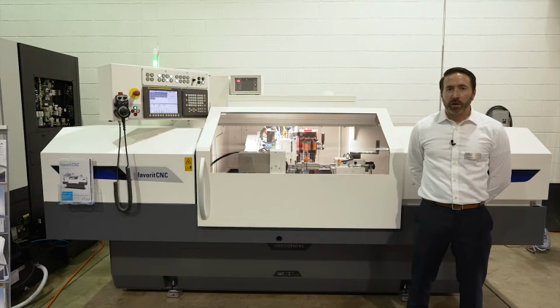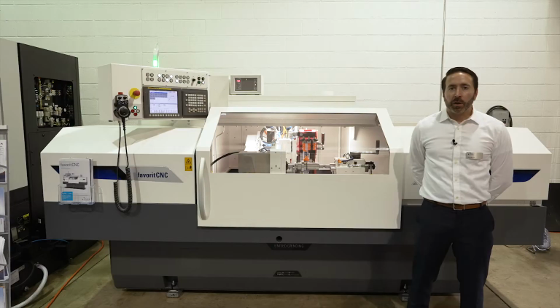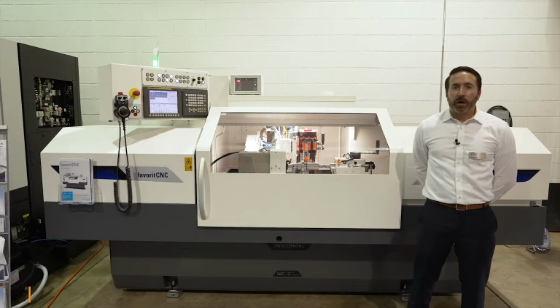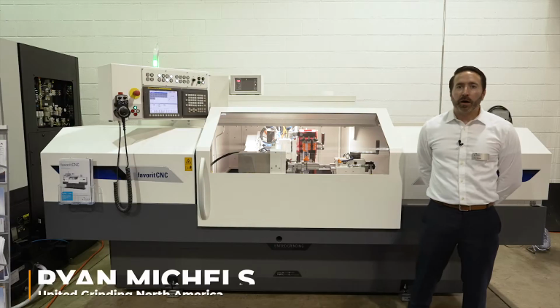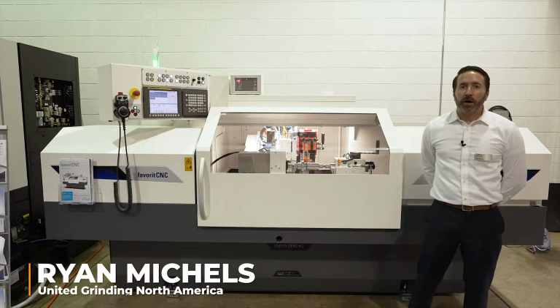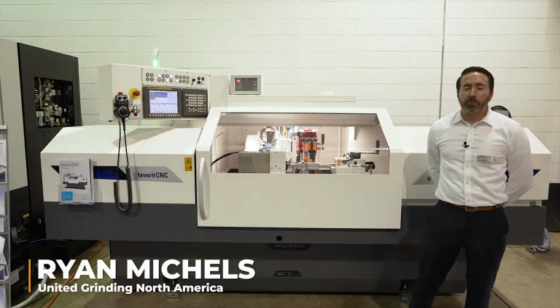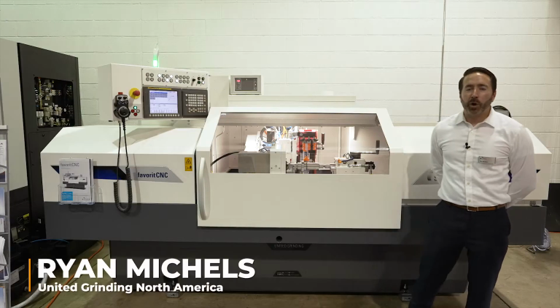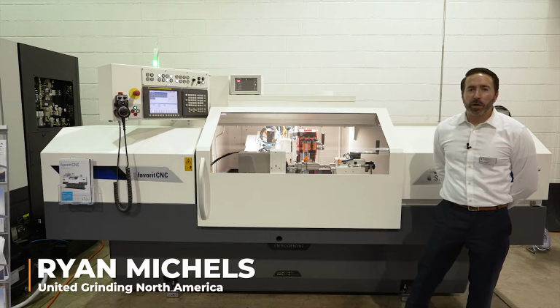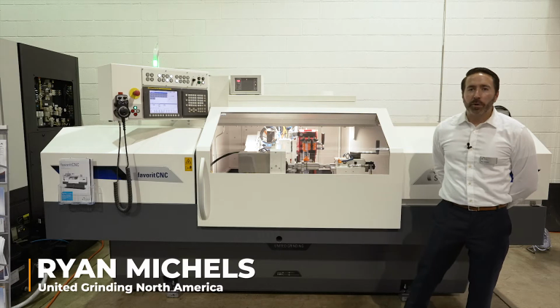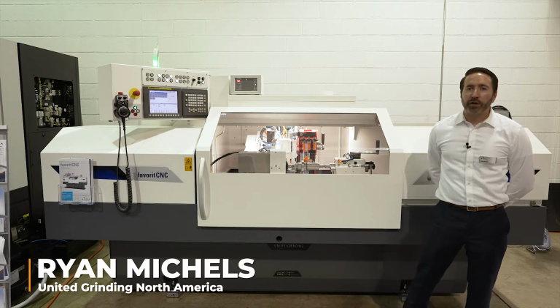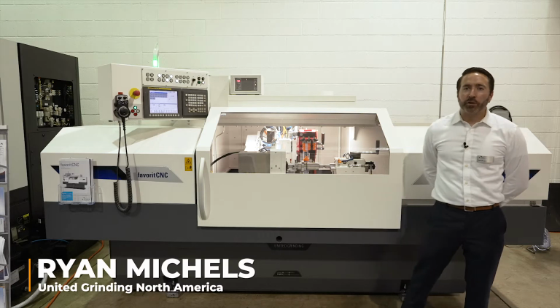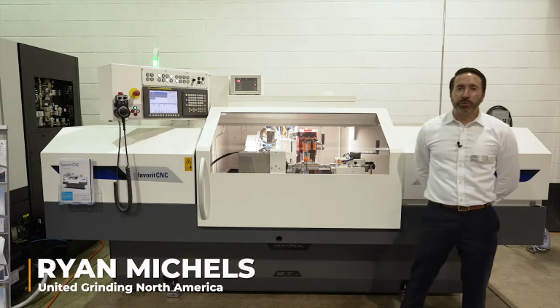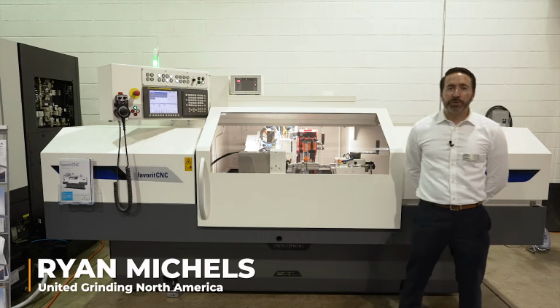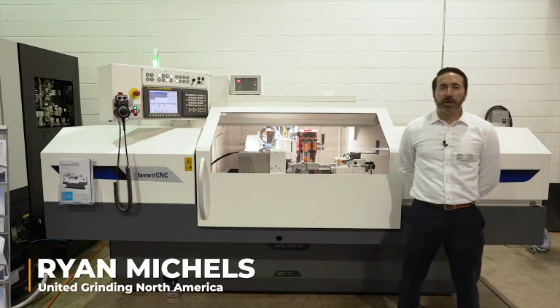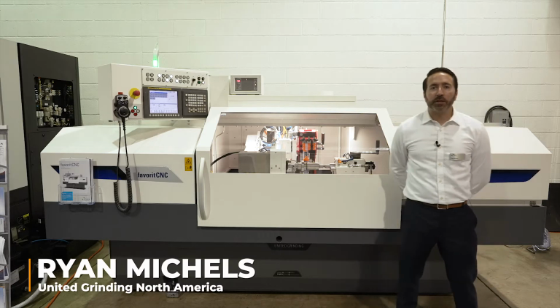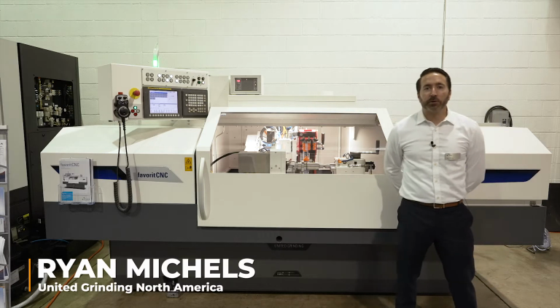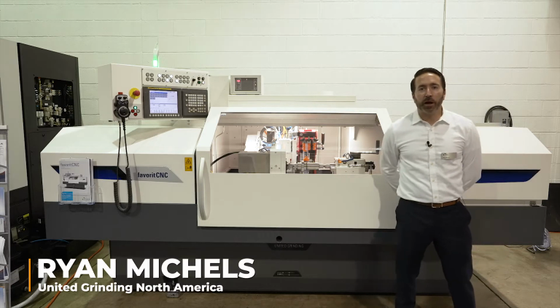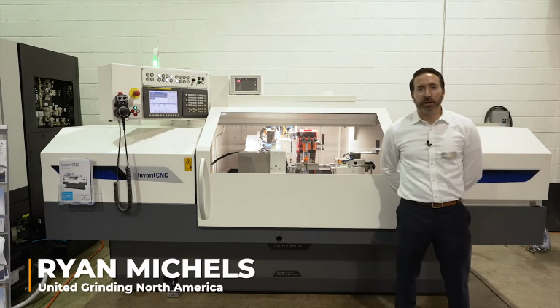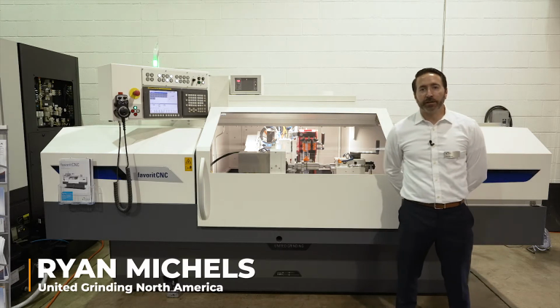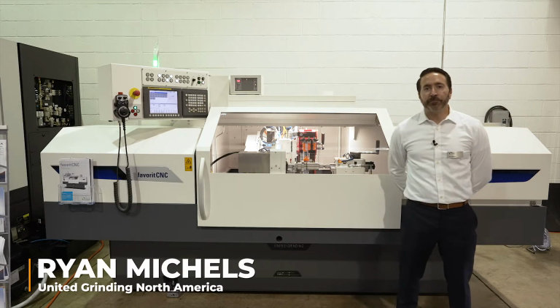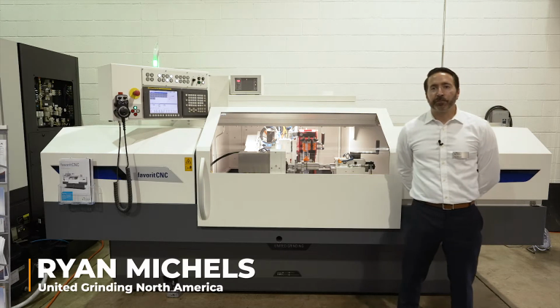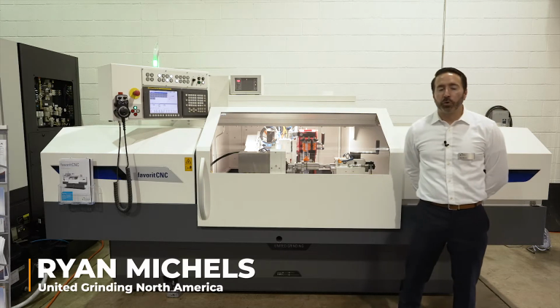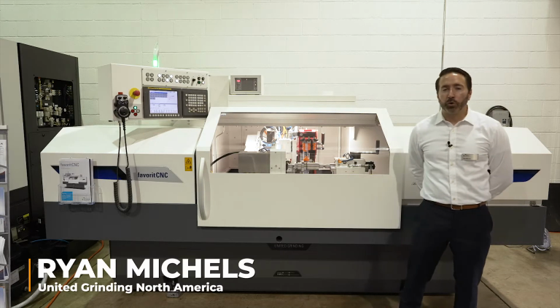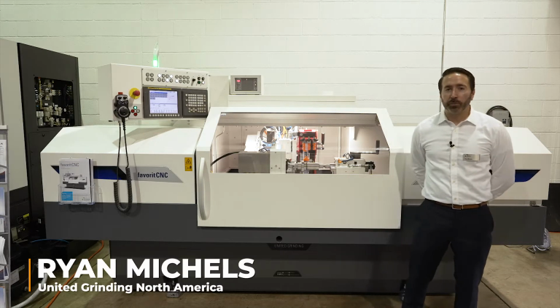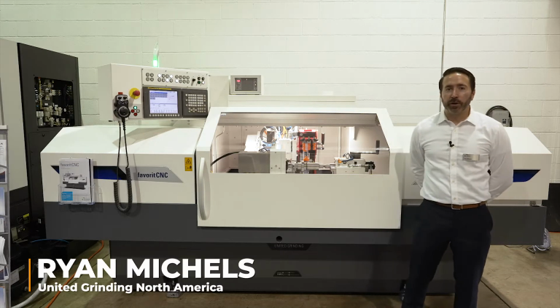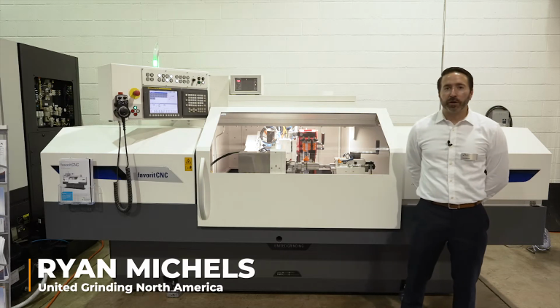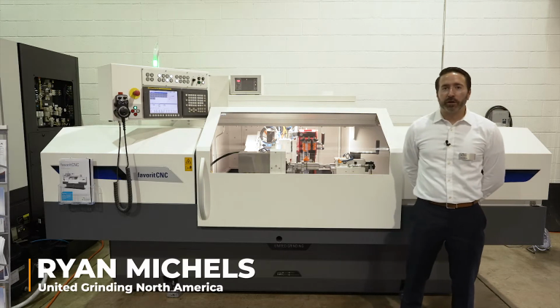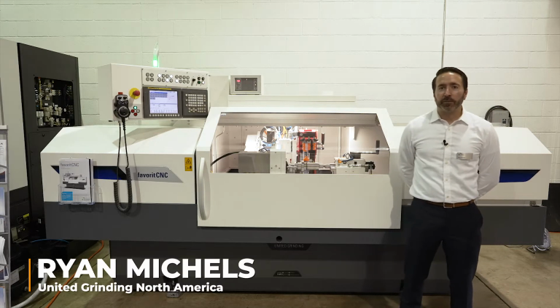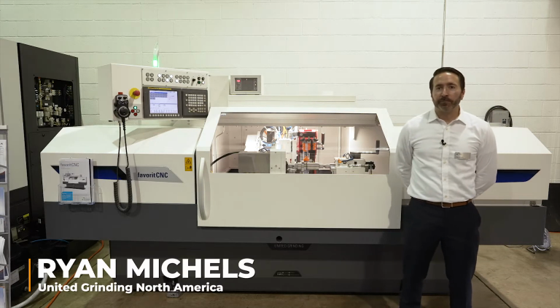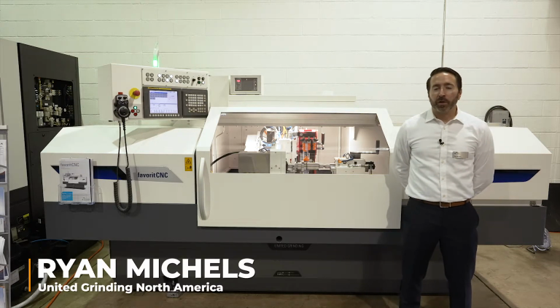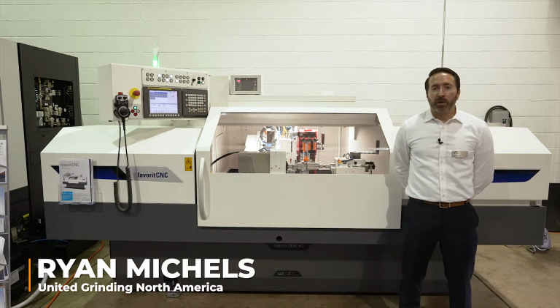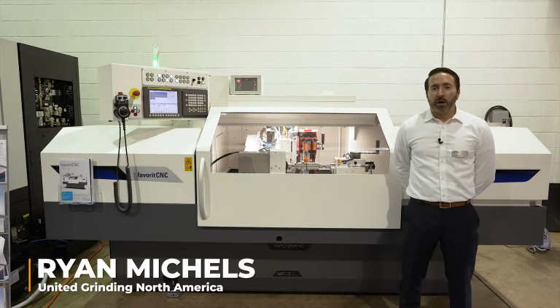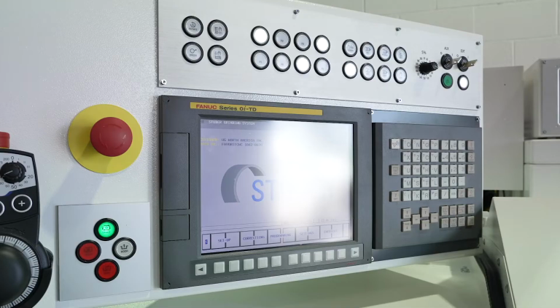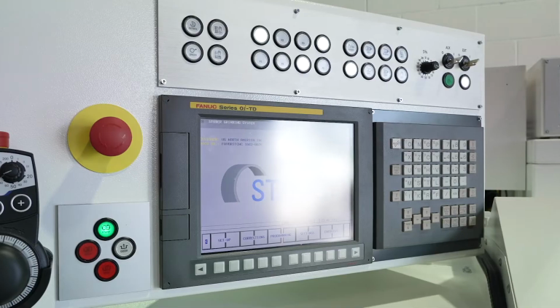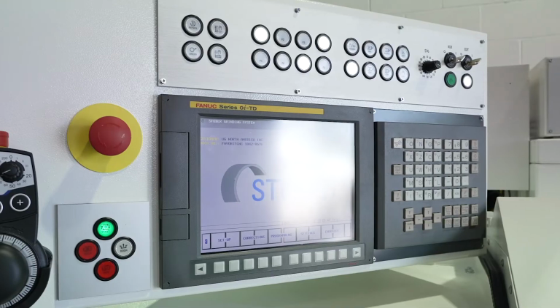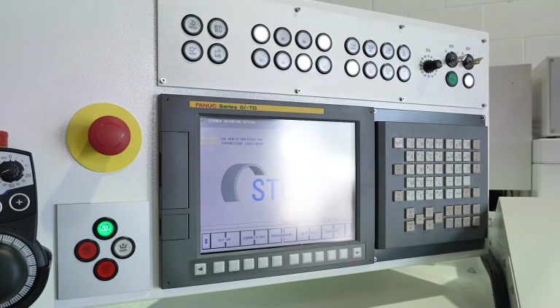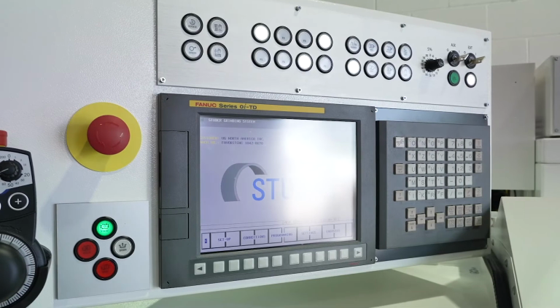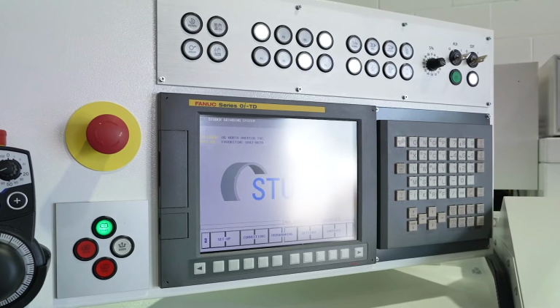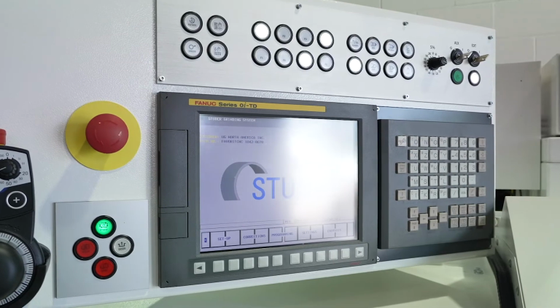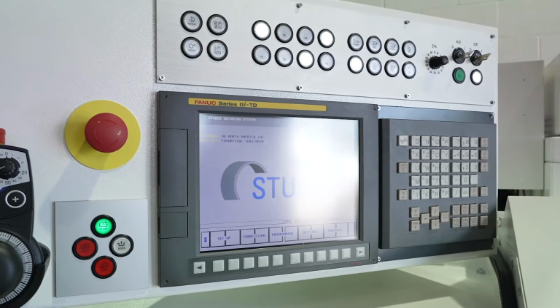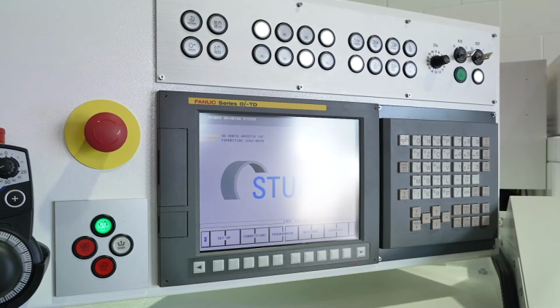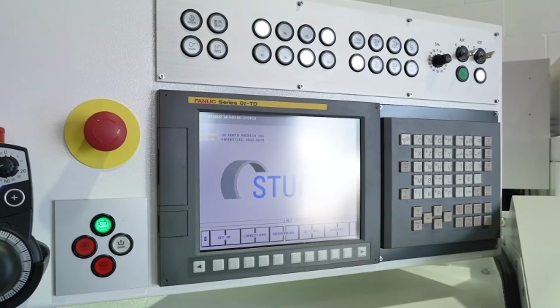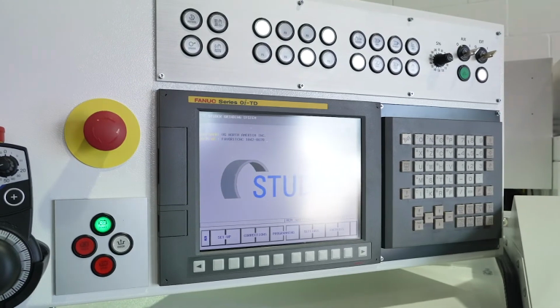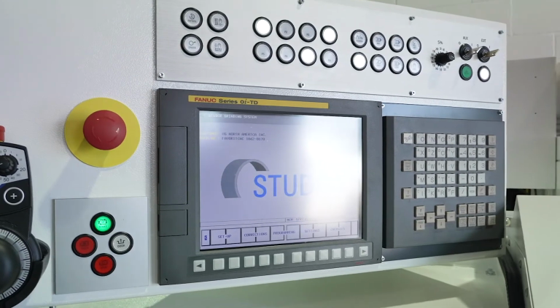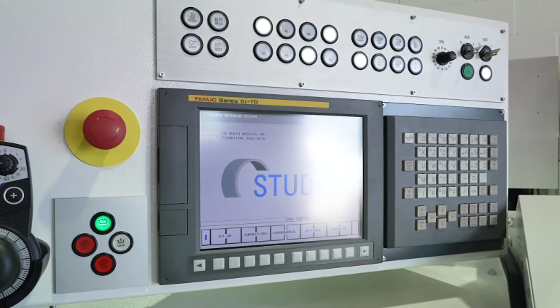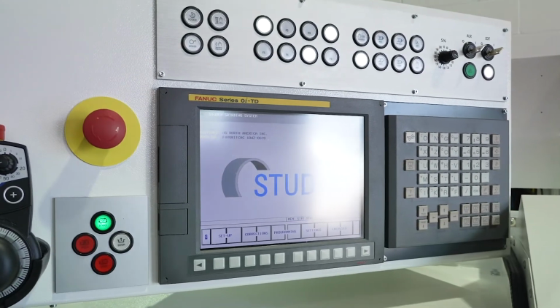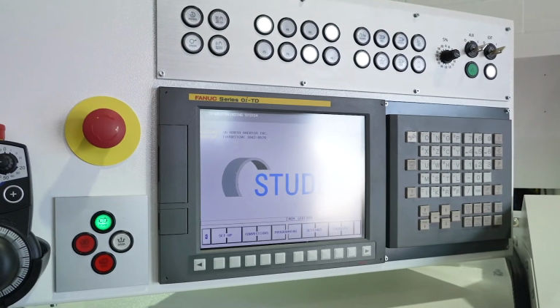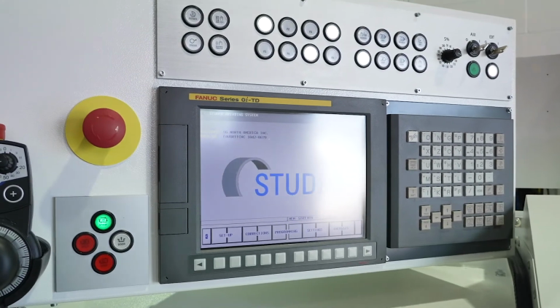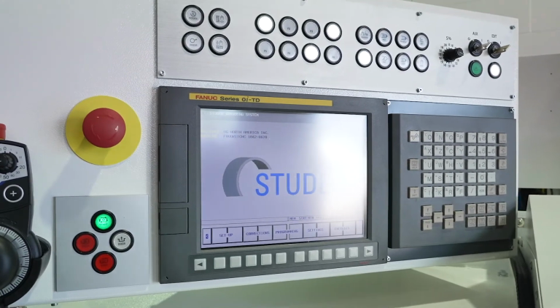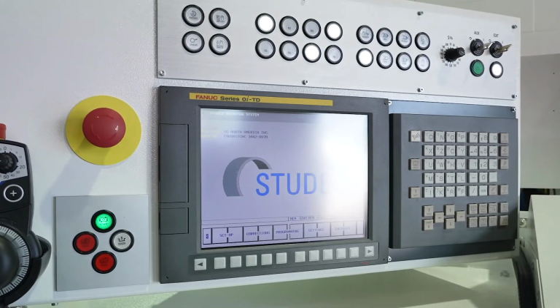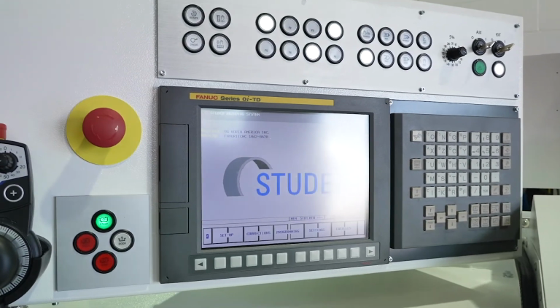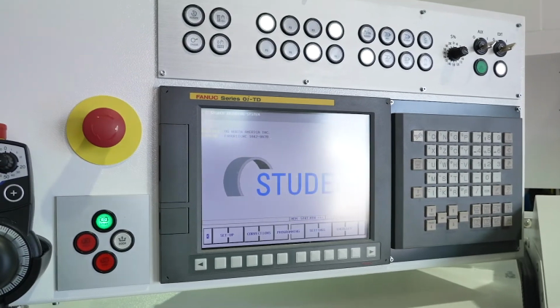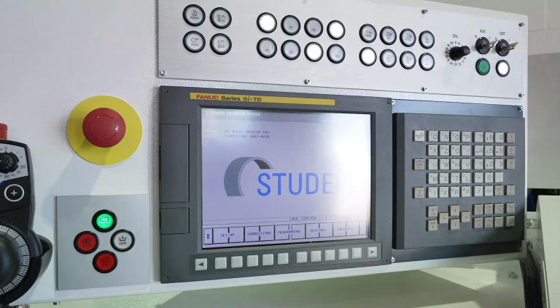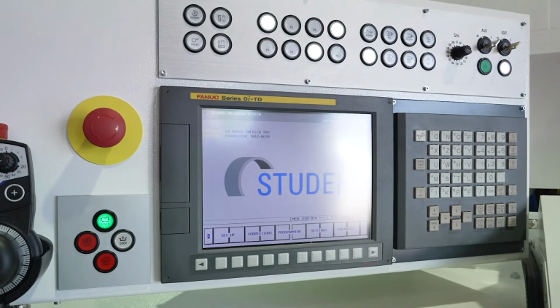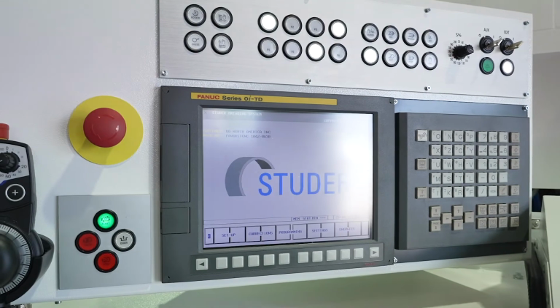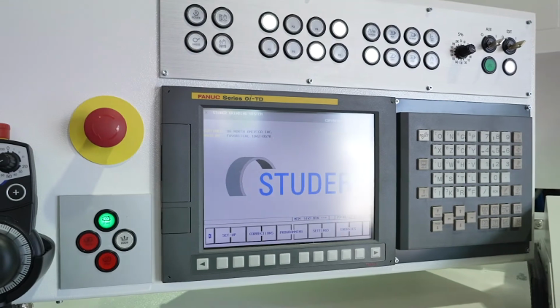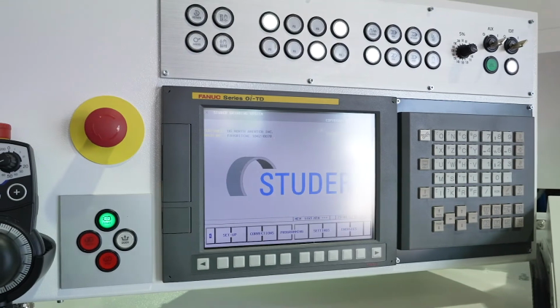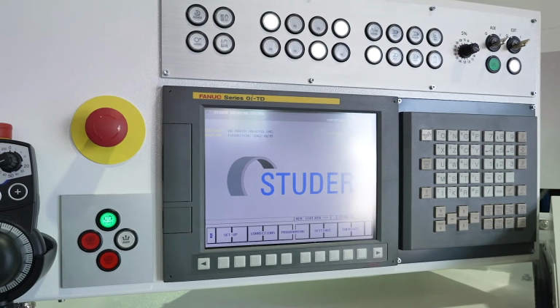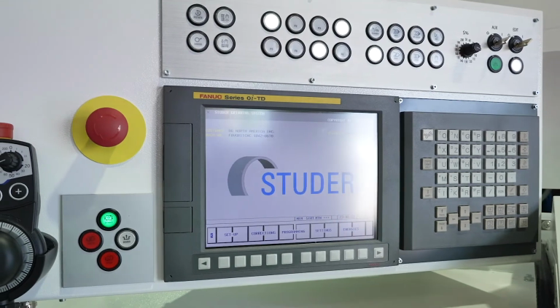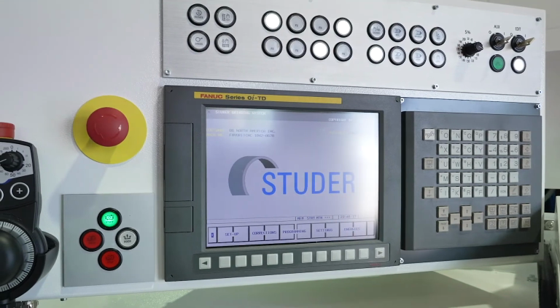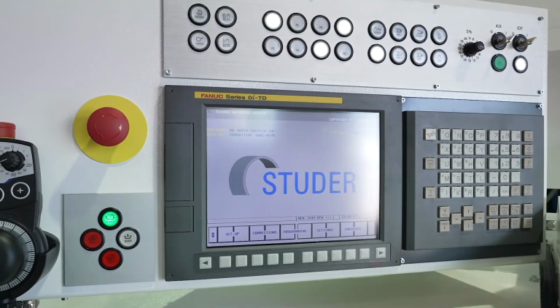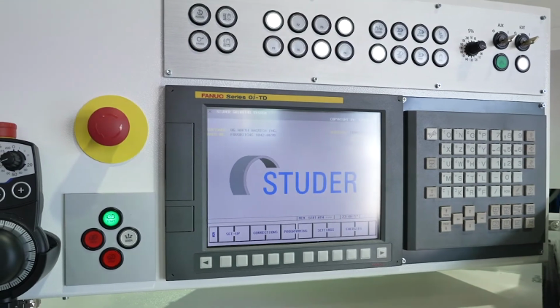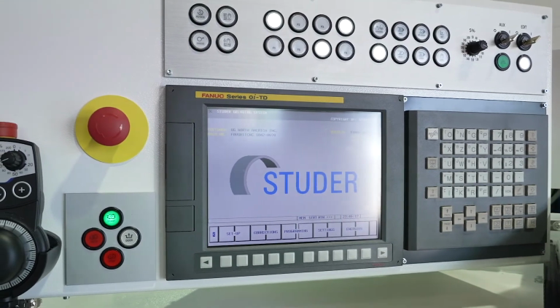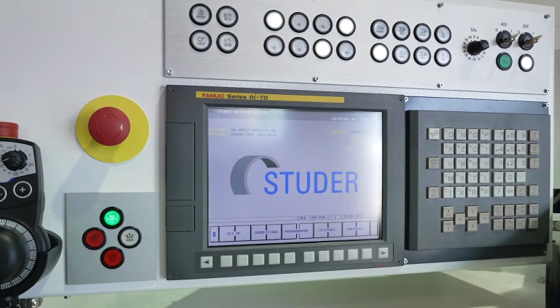Hi, I'm Ryan Michaels with United Grinding North America. I'm here today at Syracuse Supply representing the Studer Favorite CNC.